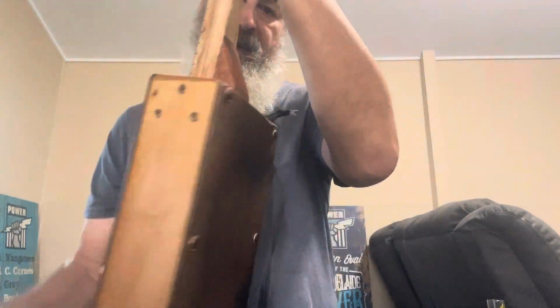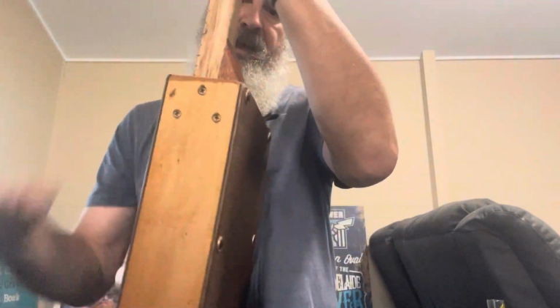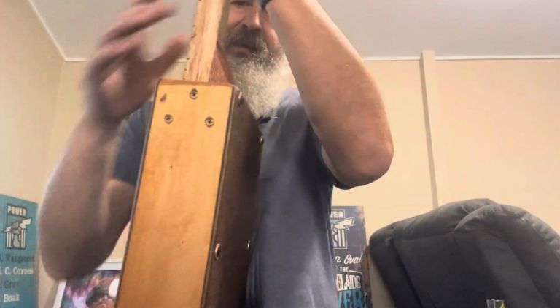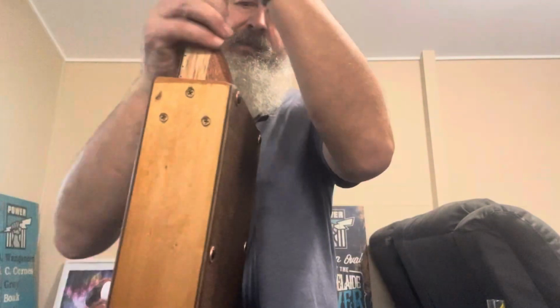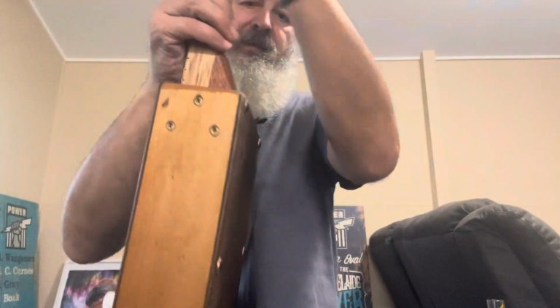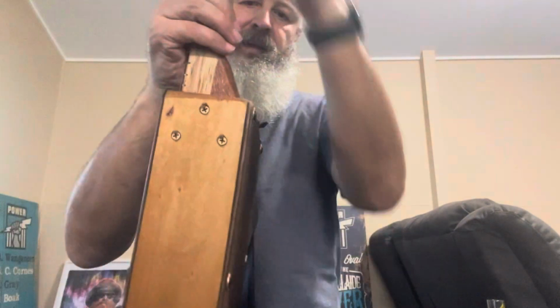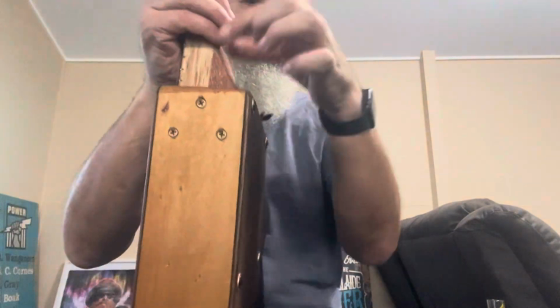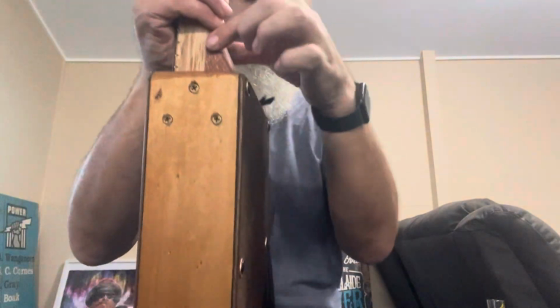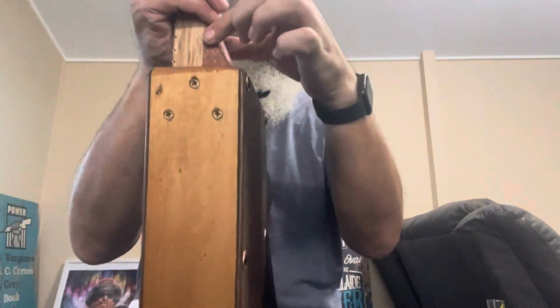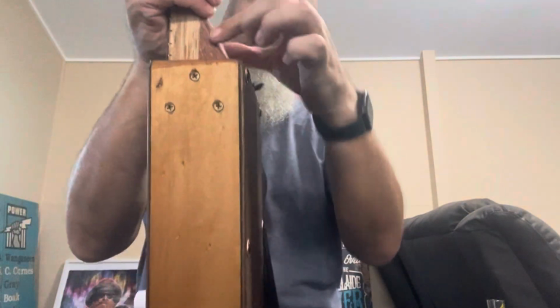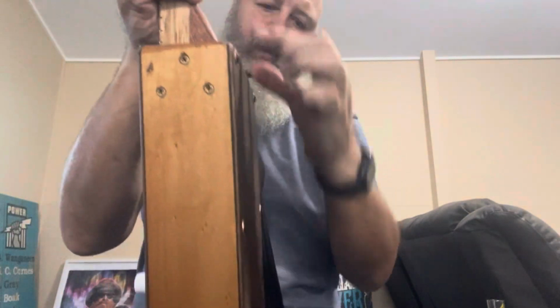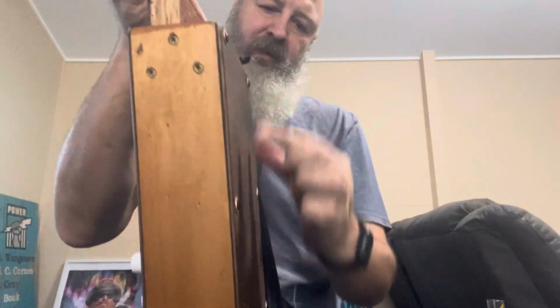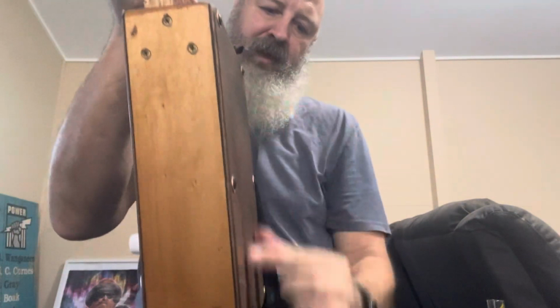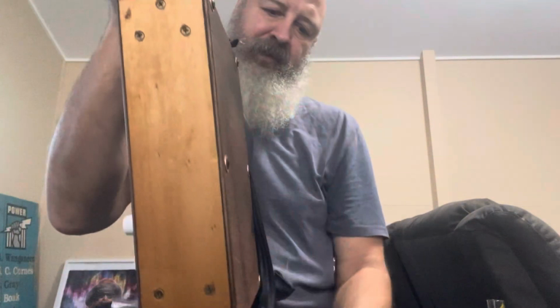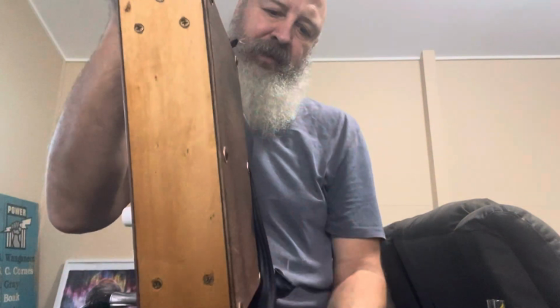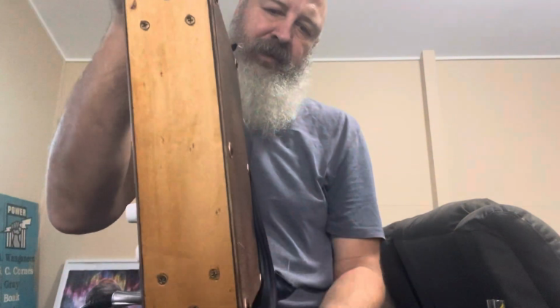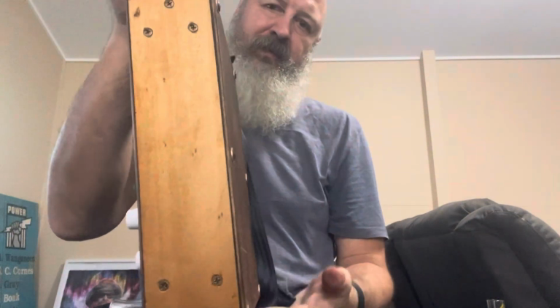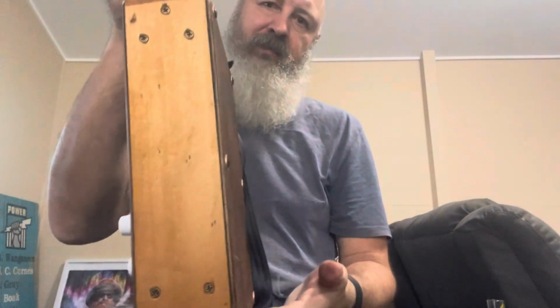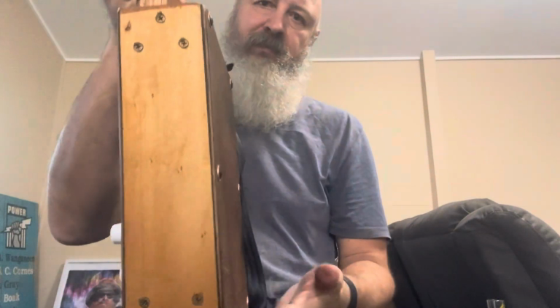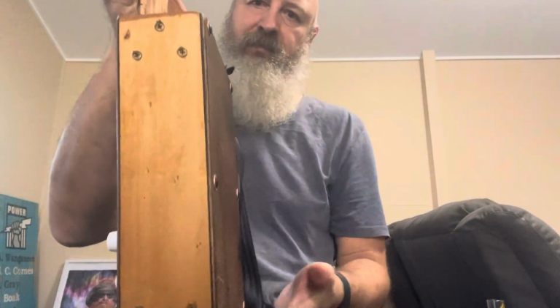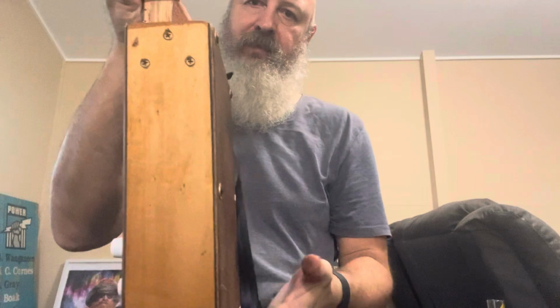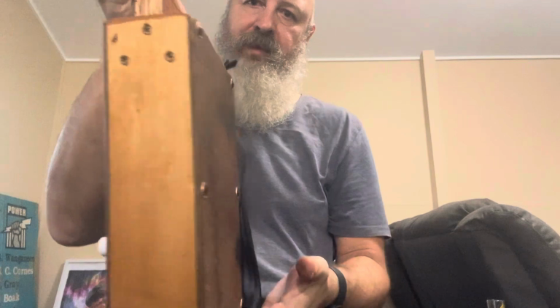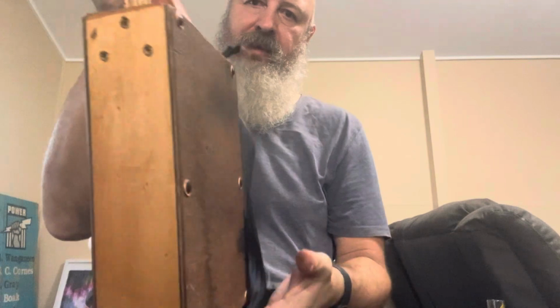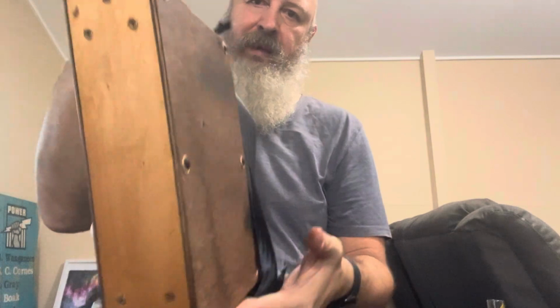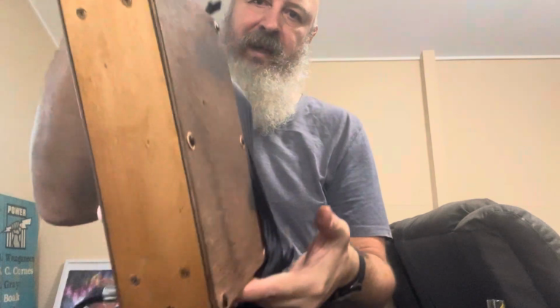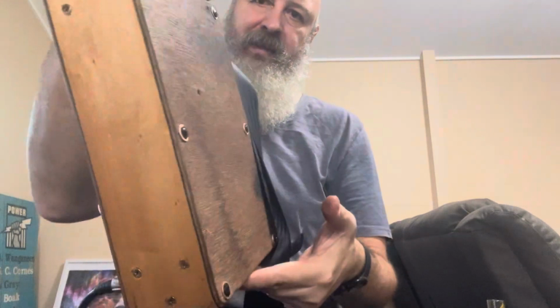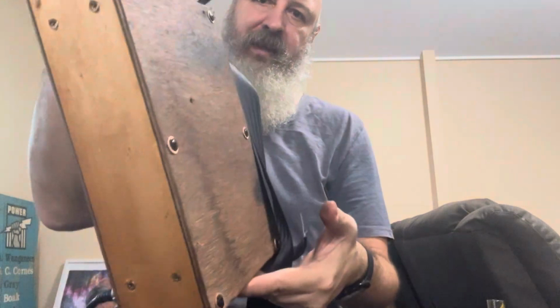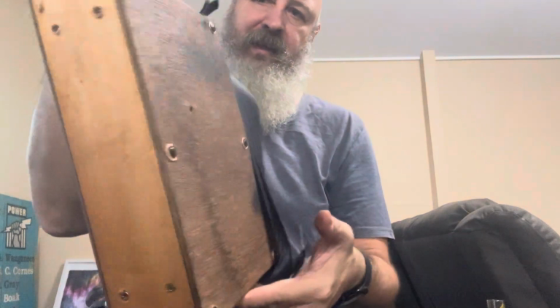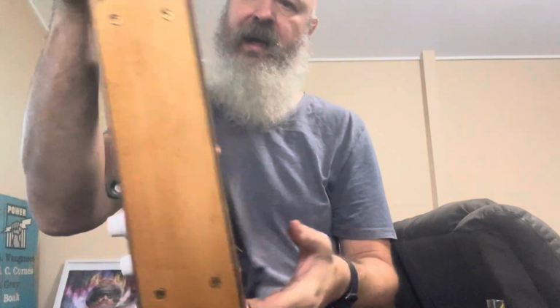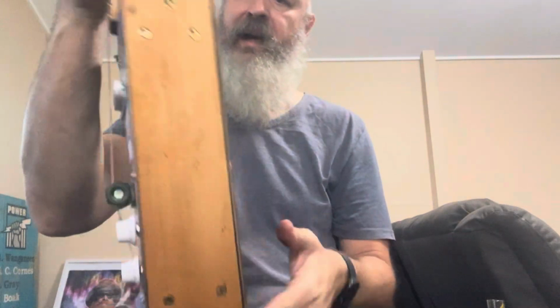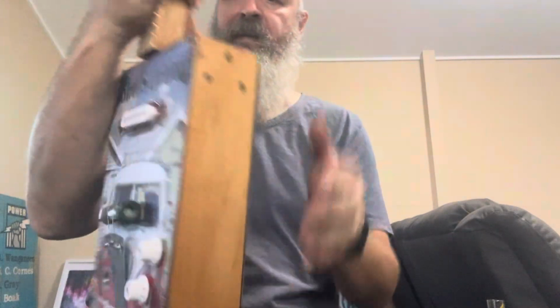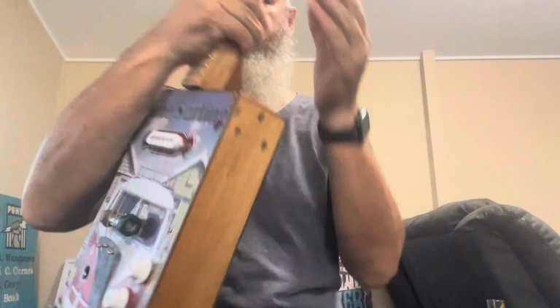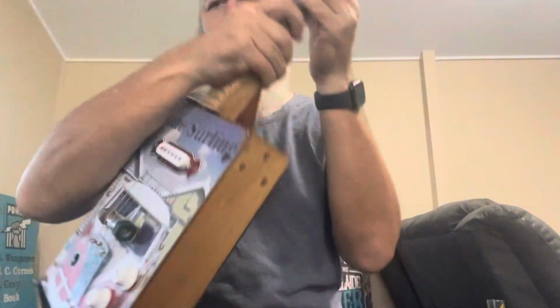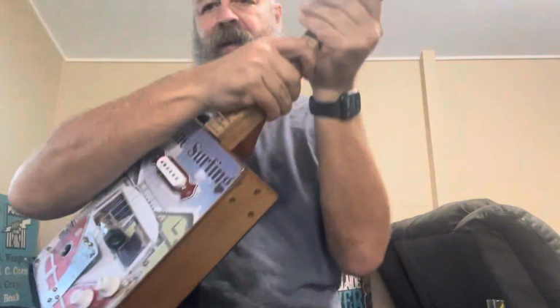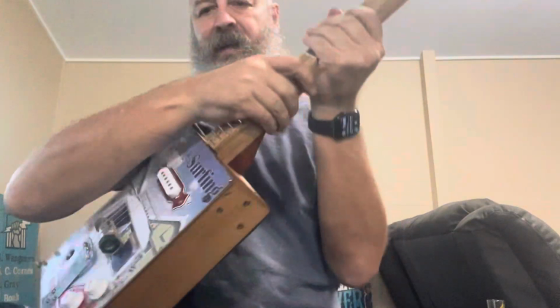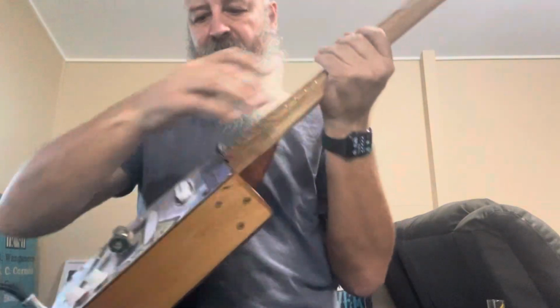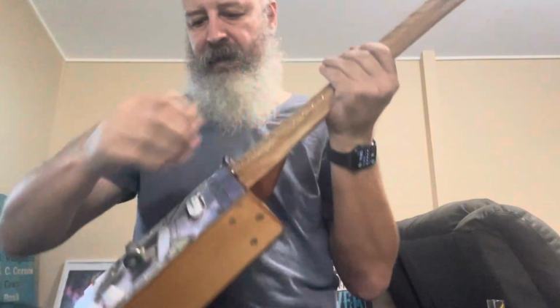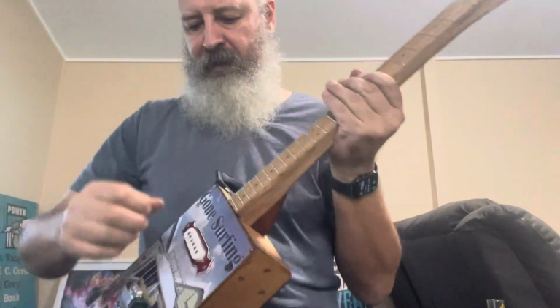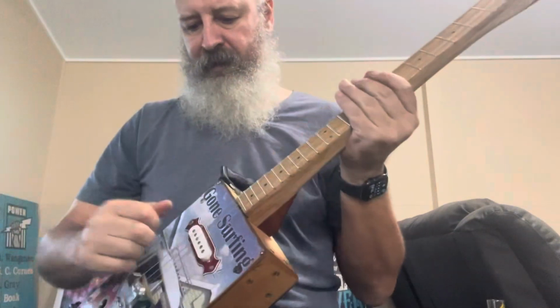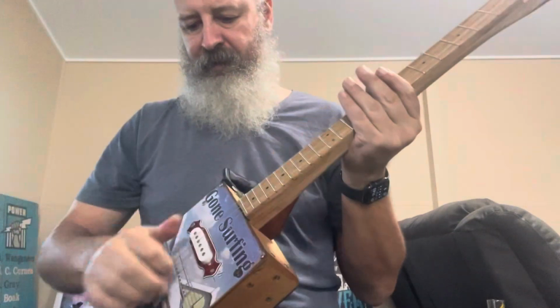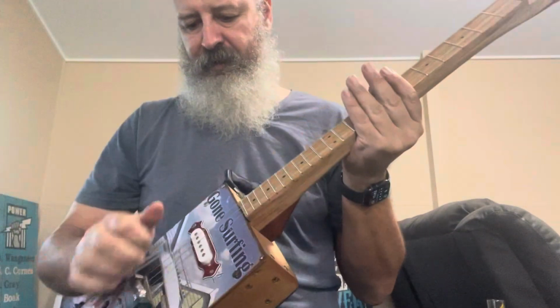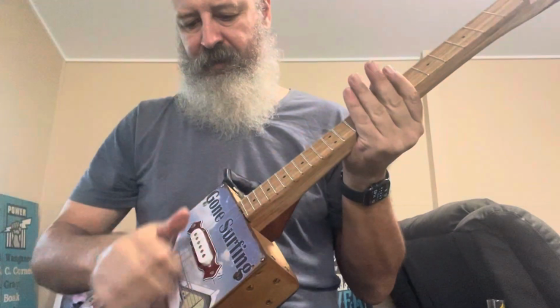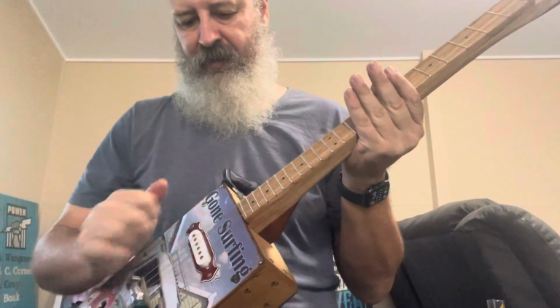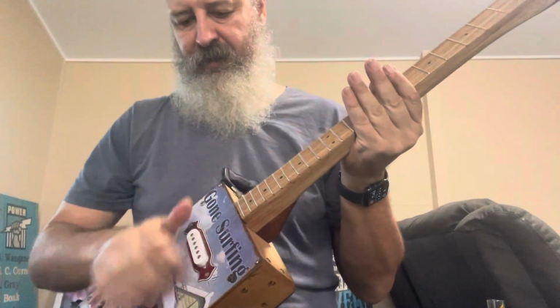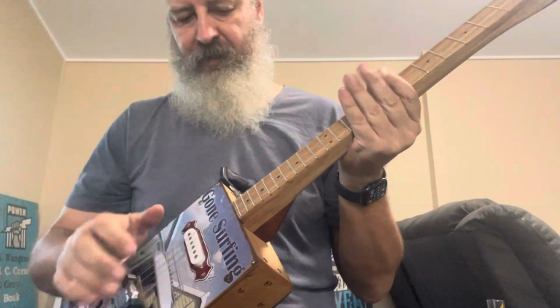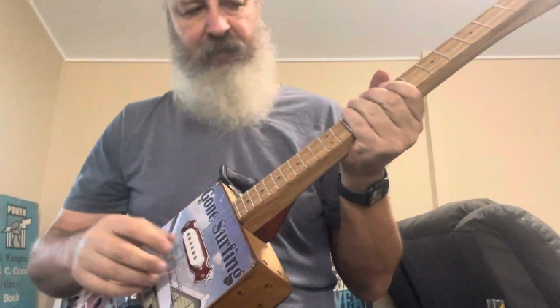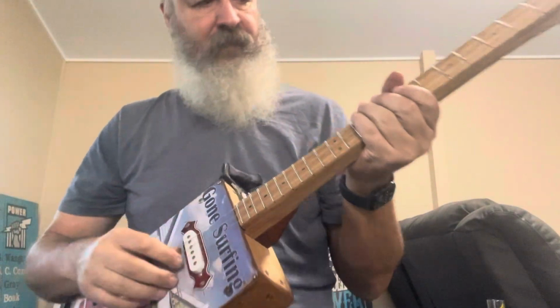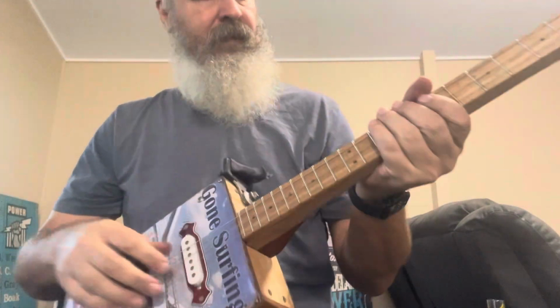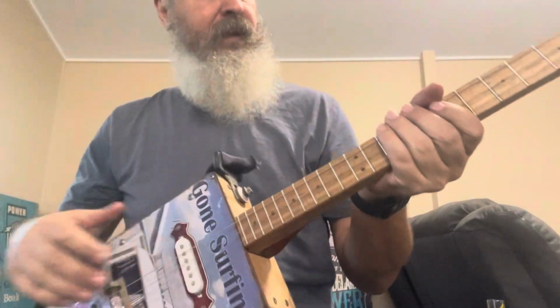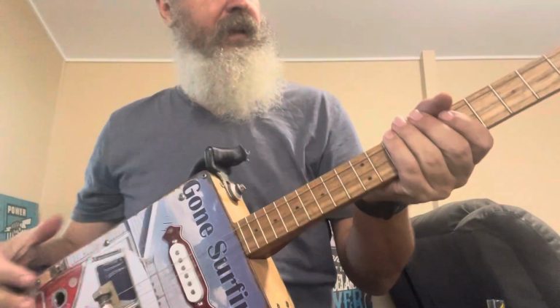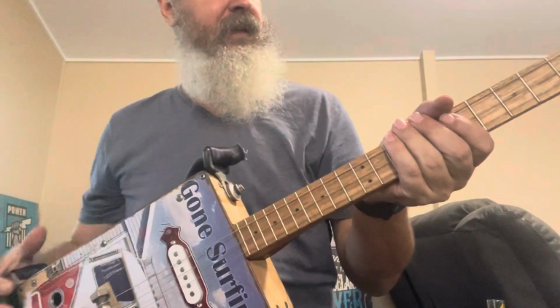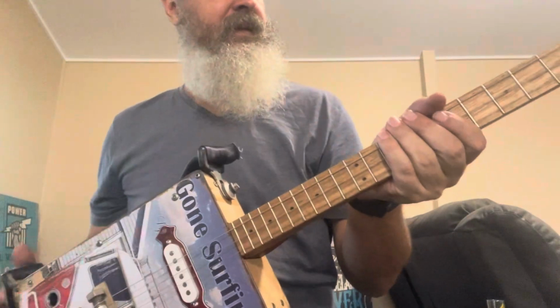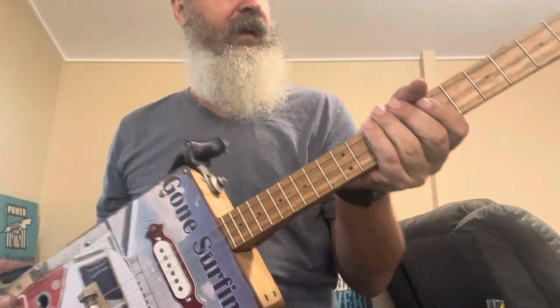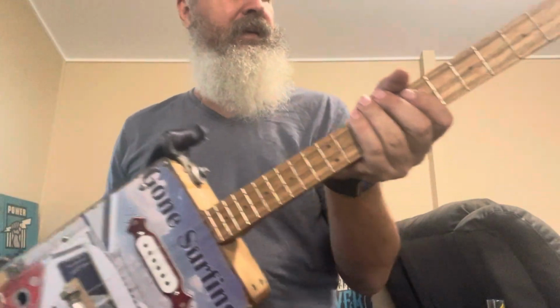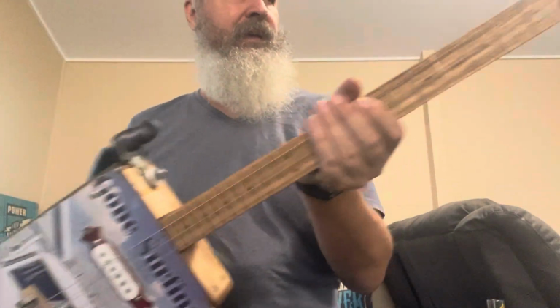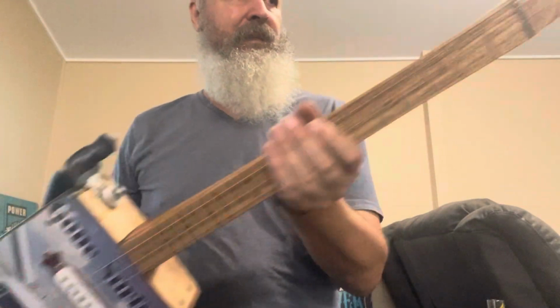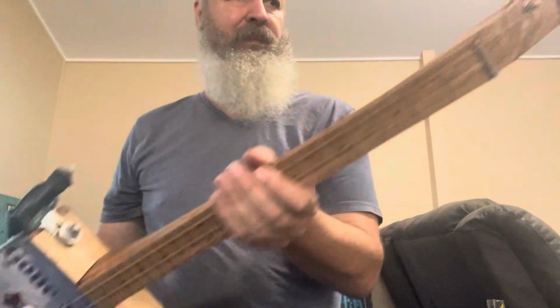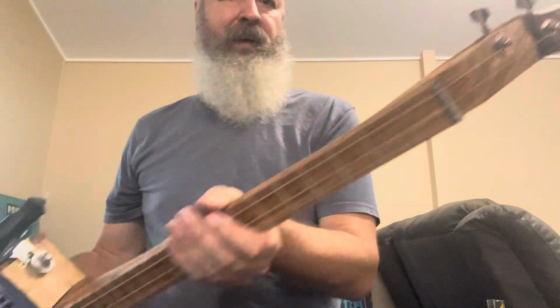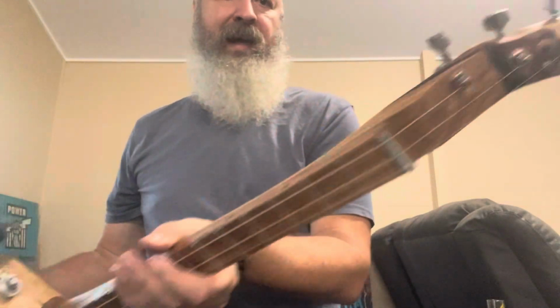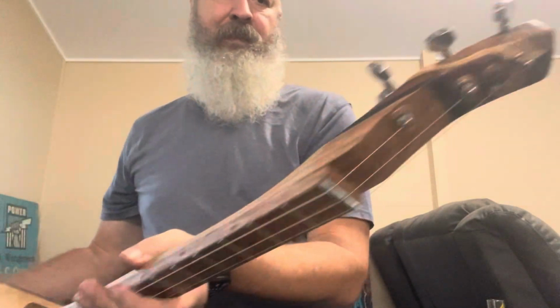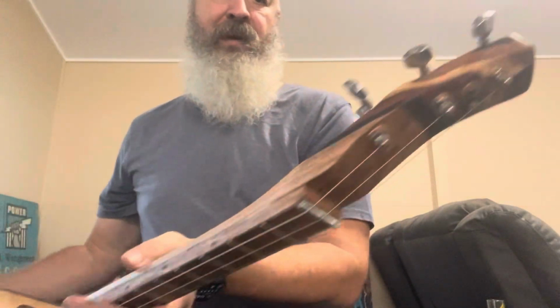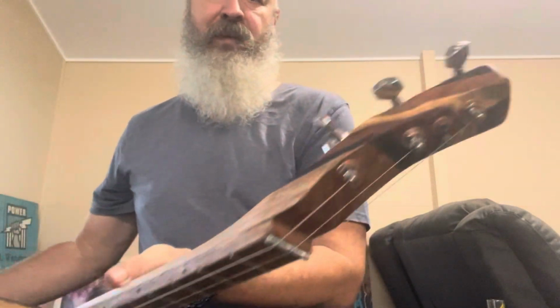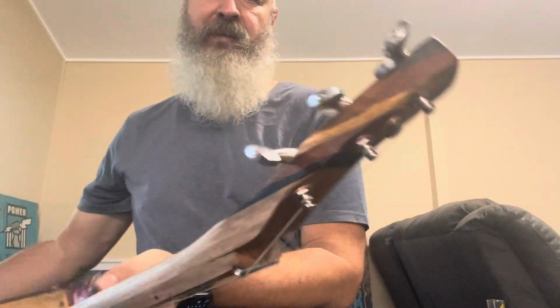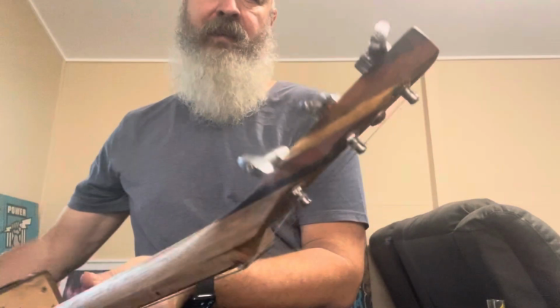That heel goes all the way through to the base of the guitar. Pretty happy with this one.